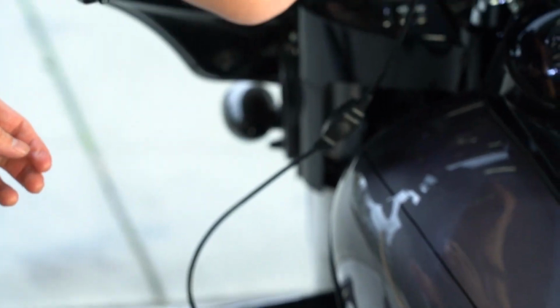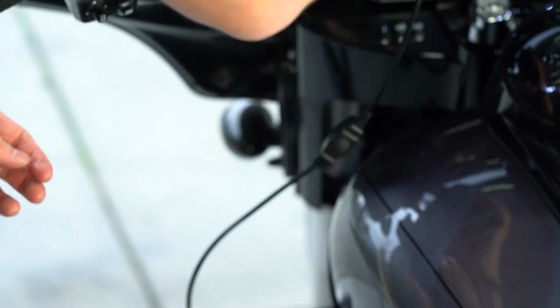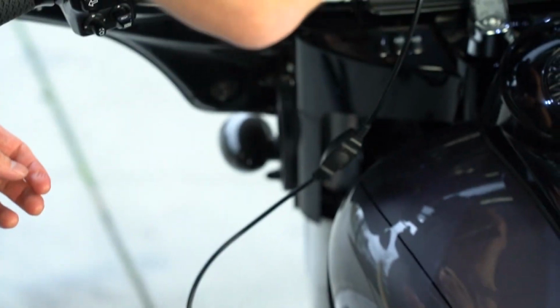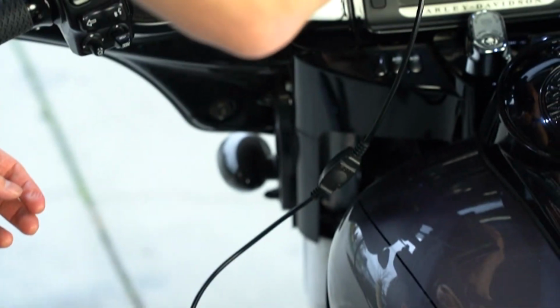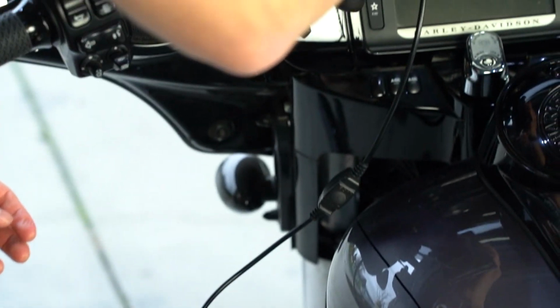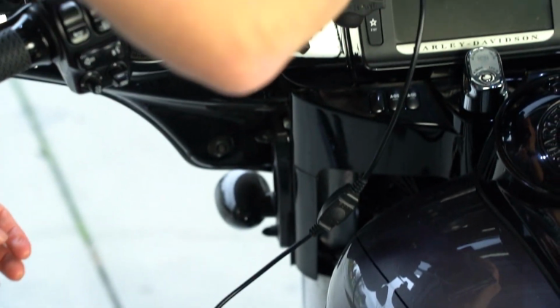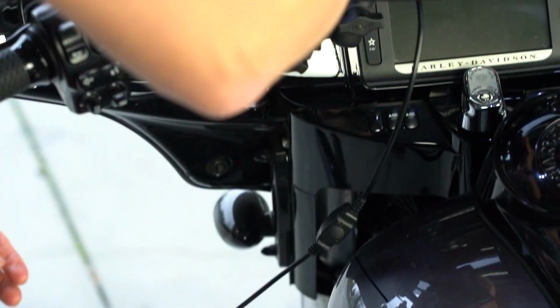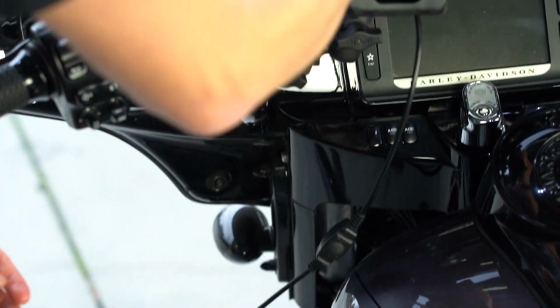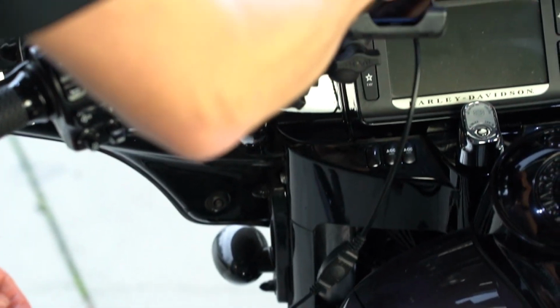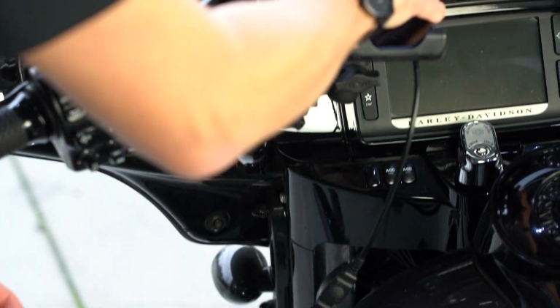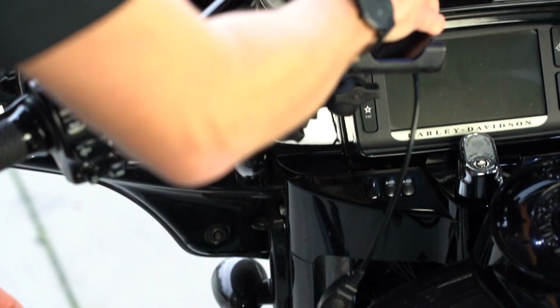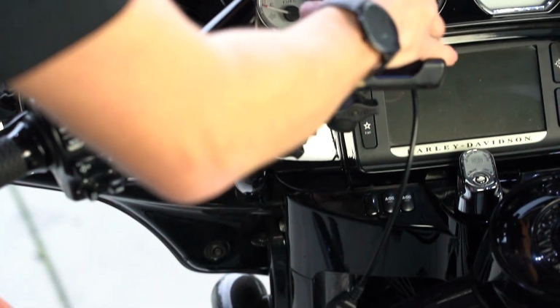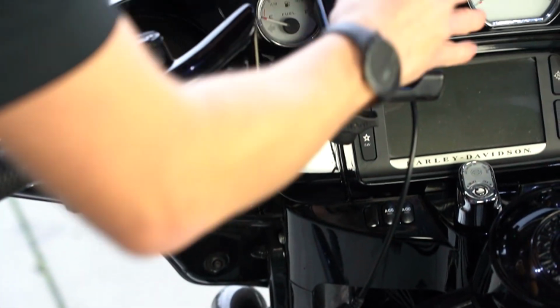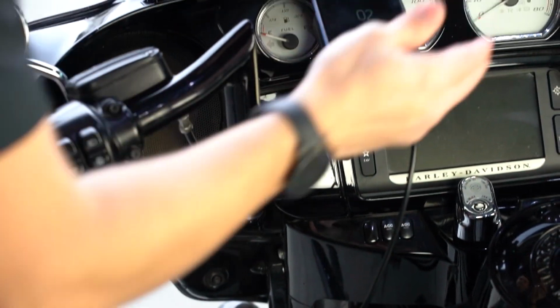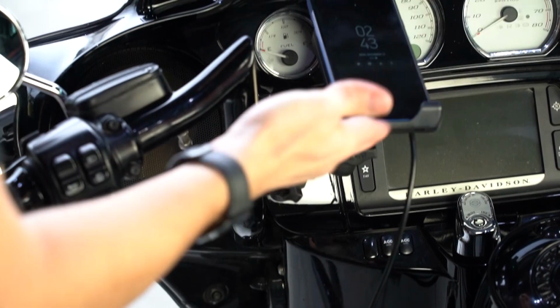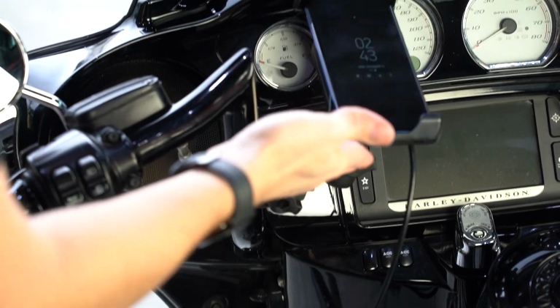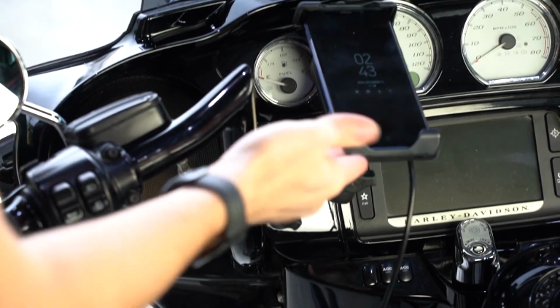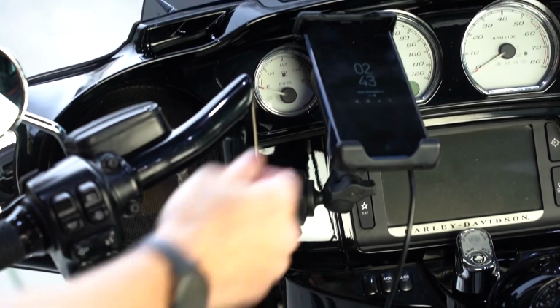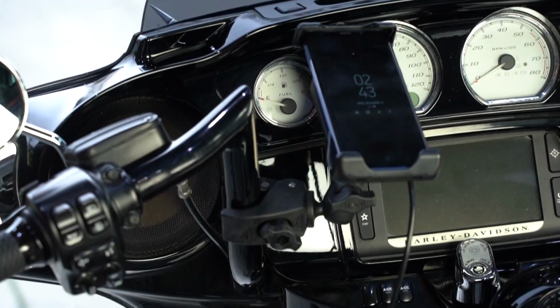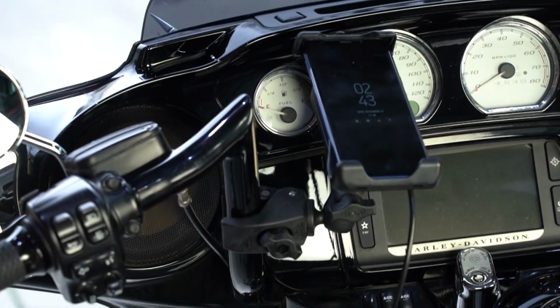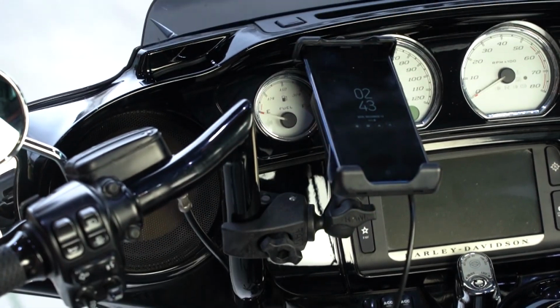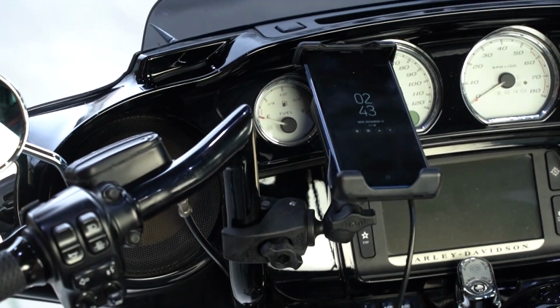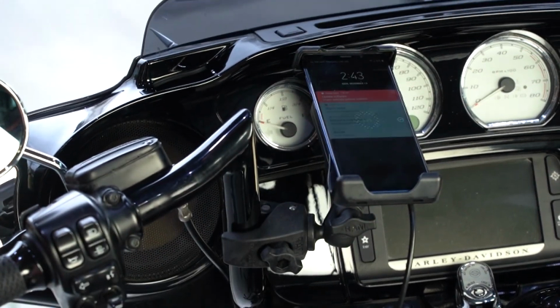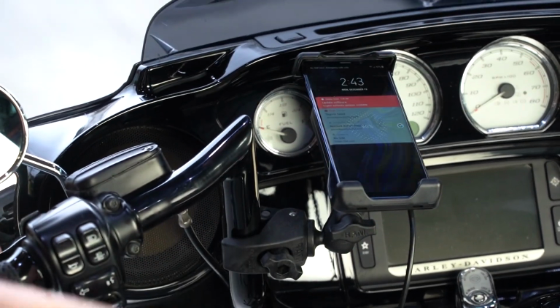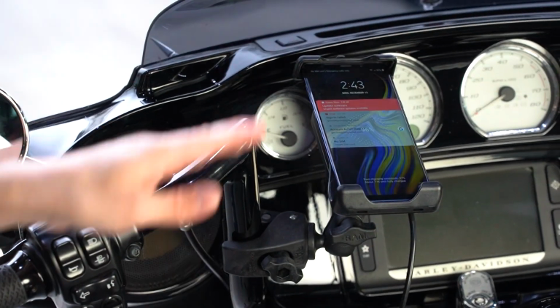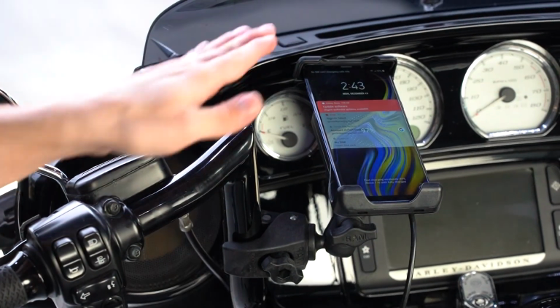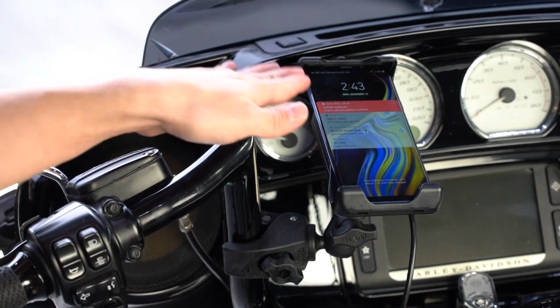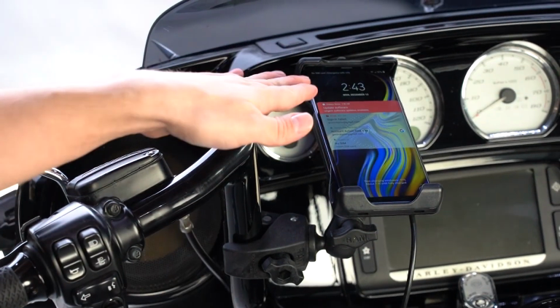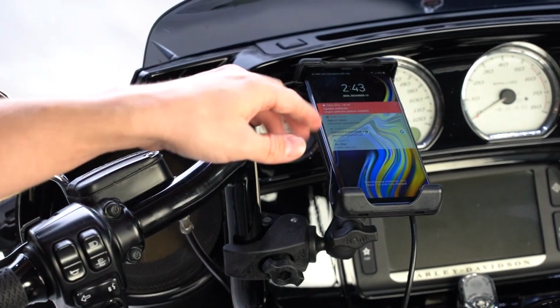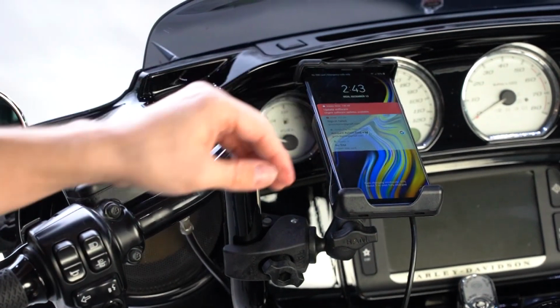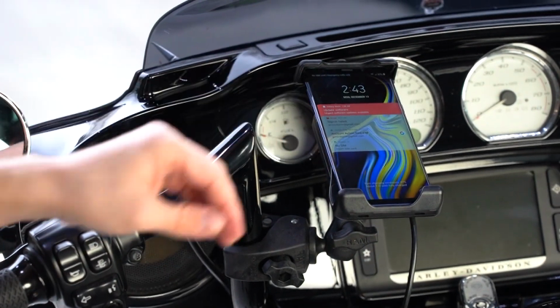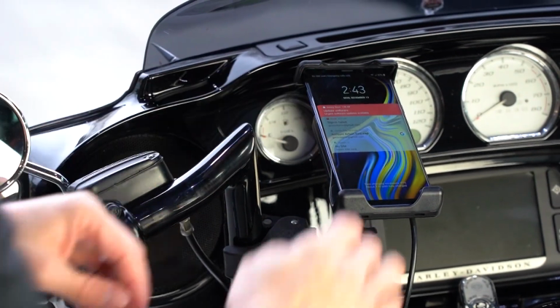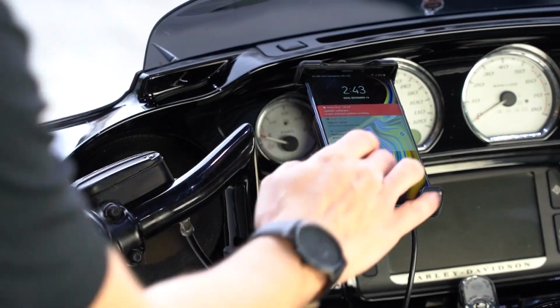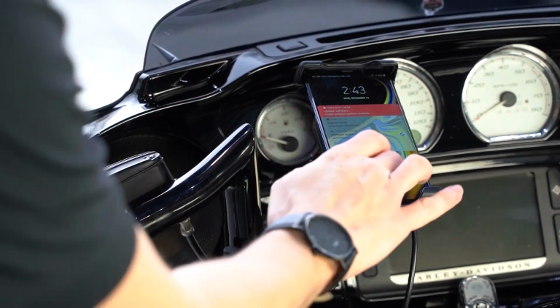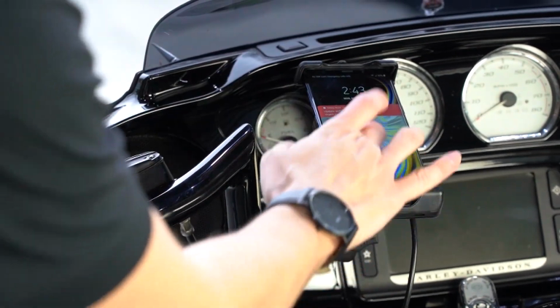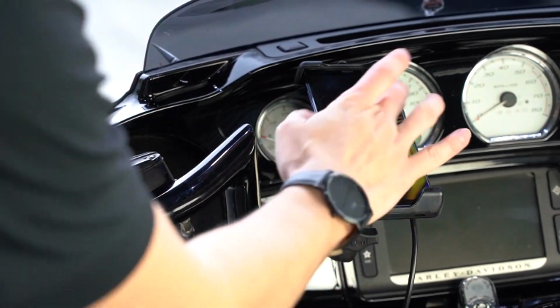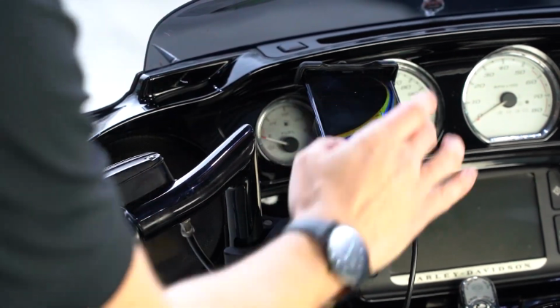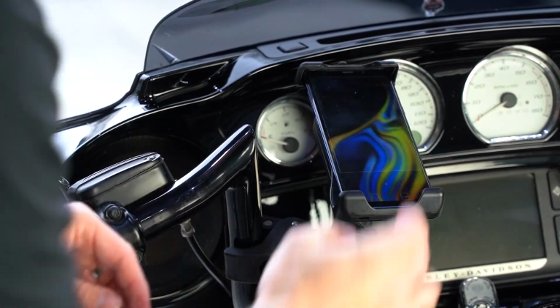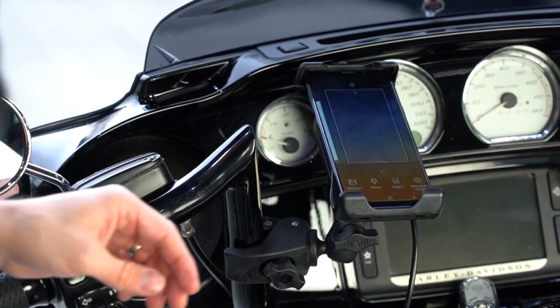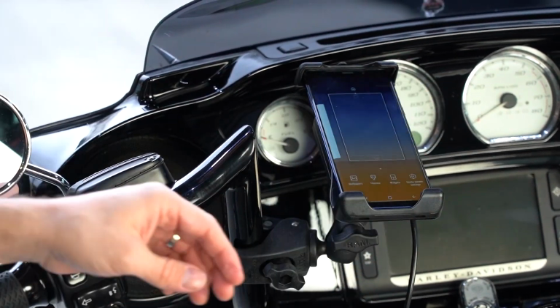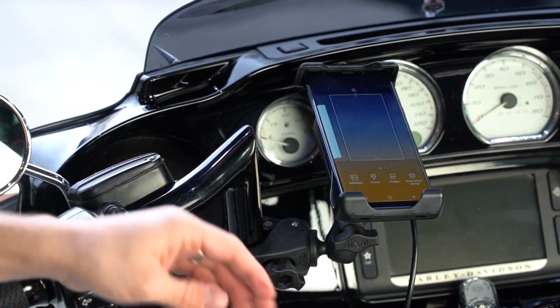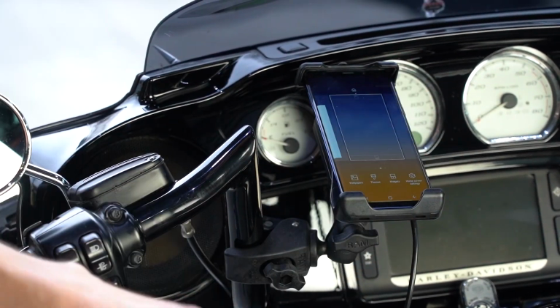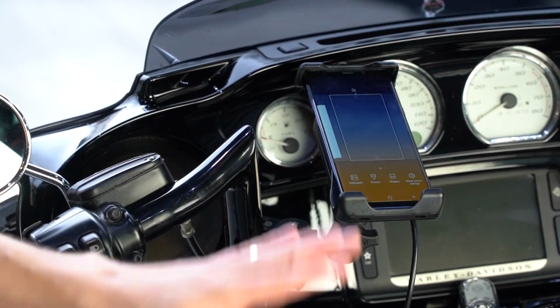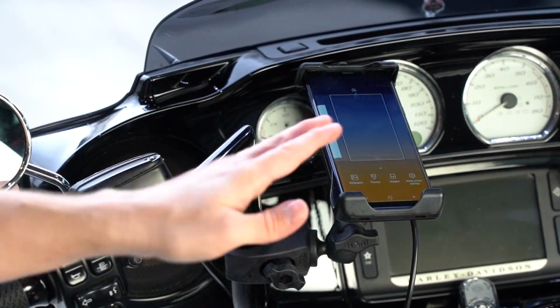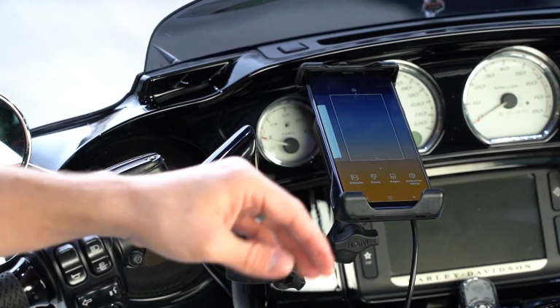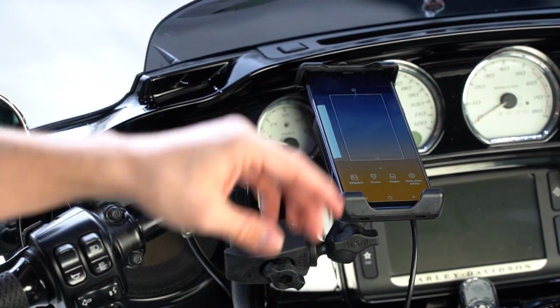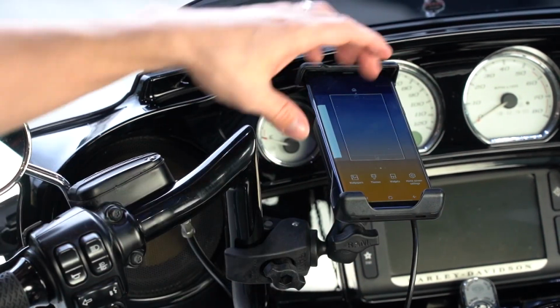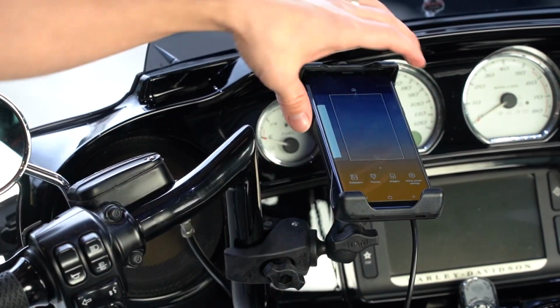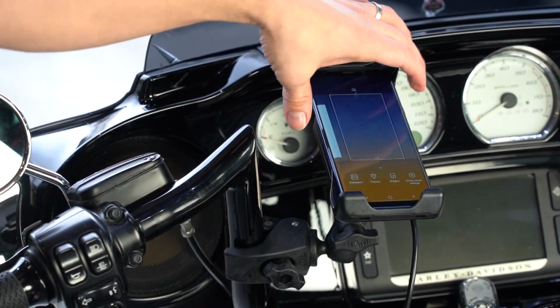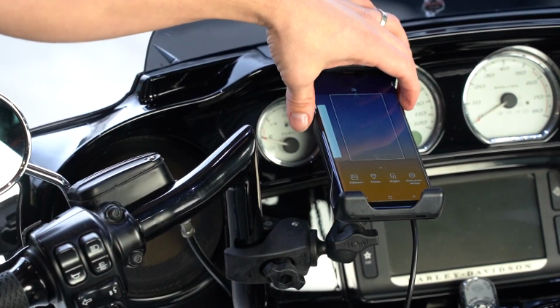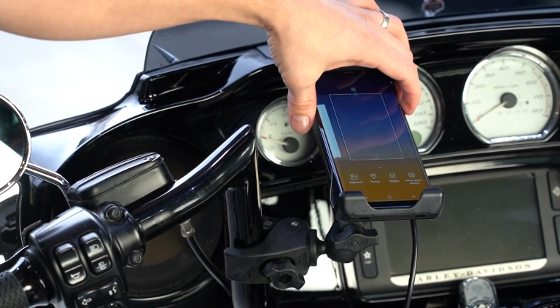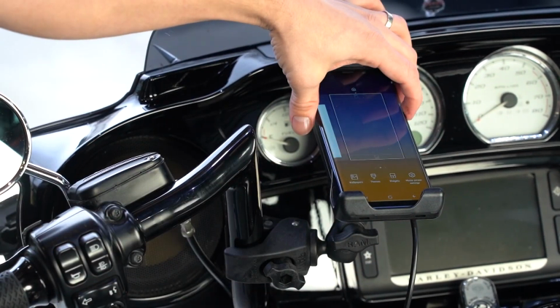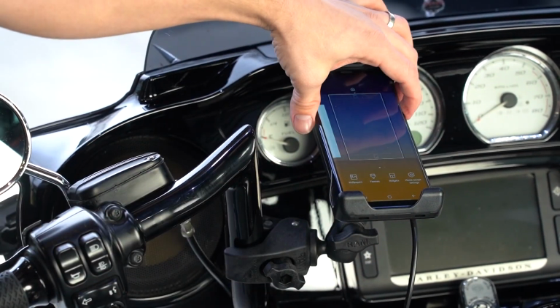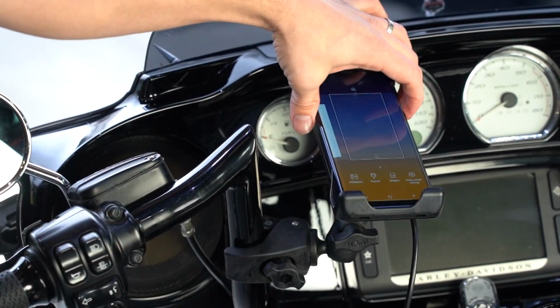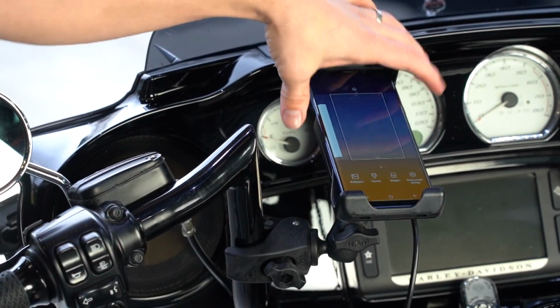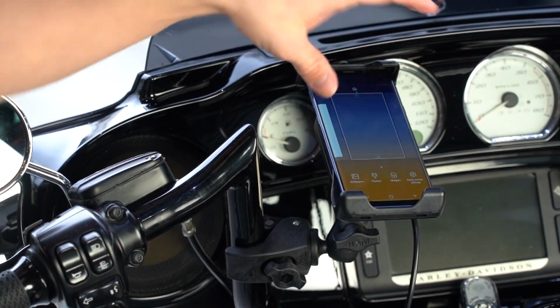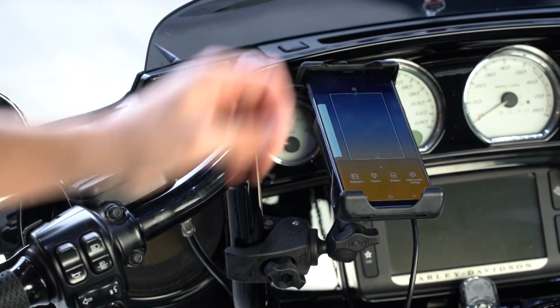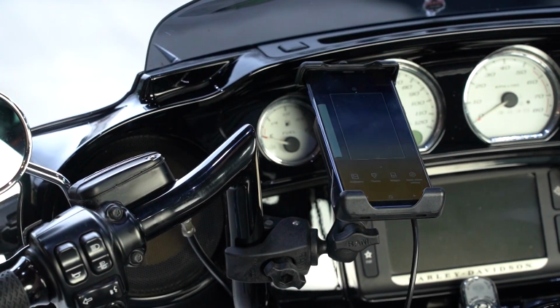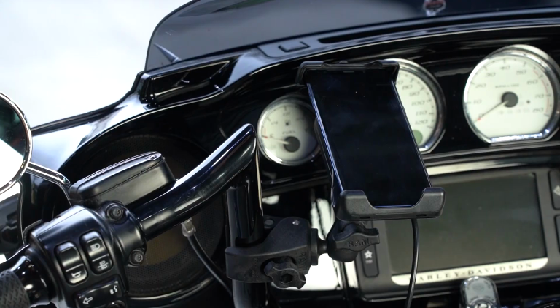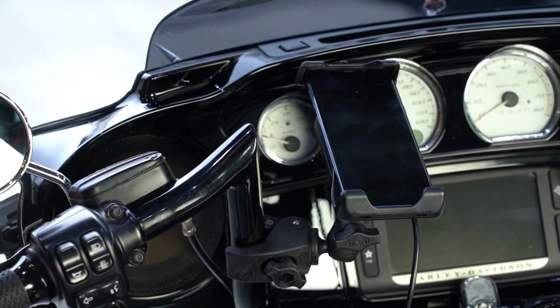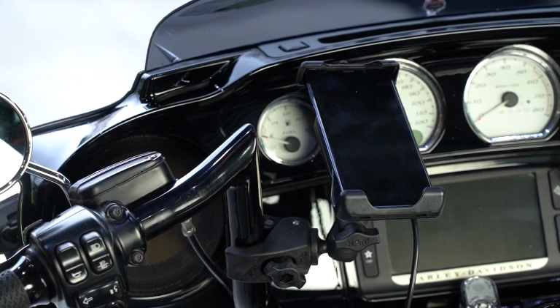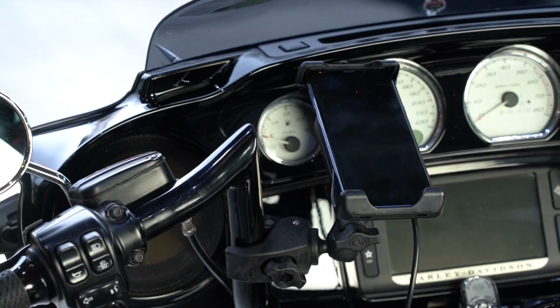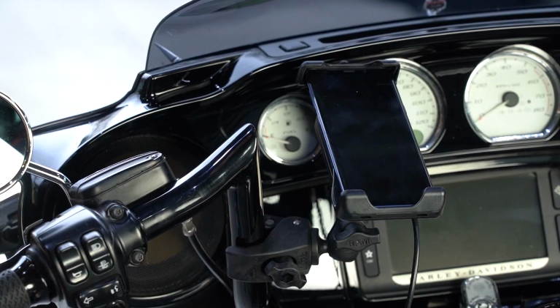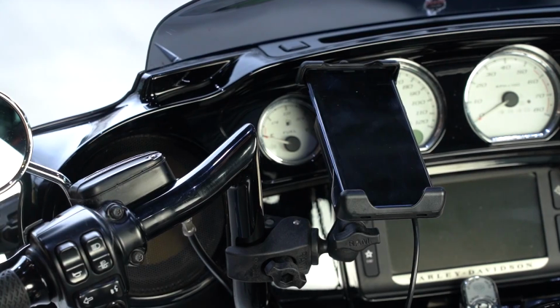And now, as you can see, putting in the wireless charger, everything is well connected and ready for any open cockpit or outdoor use.